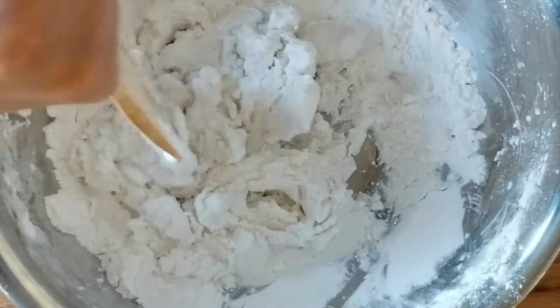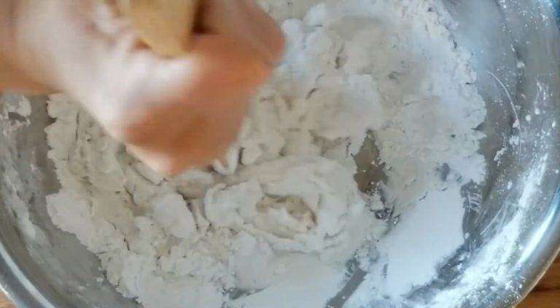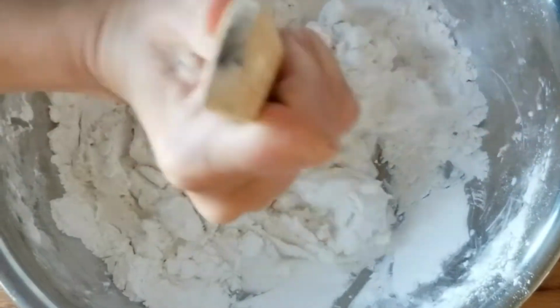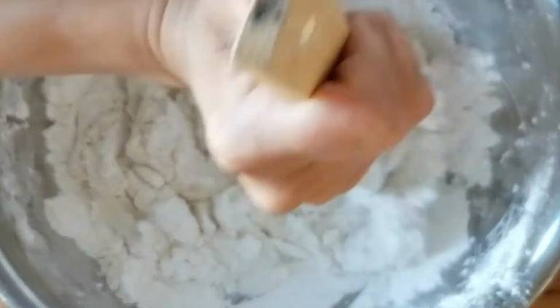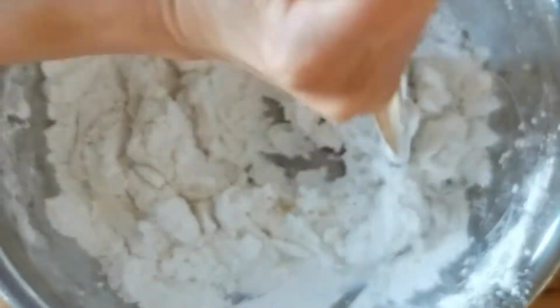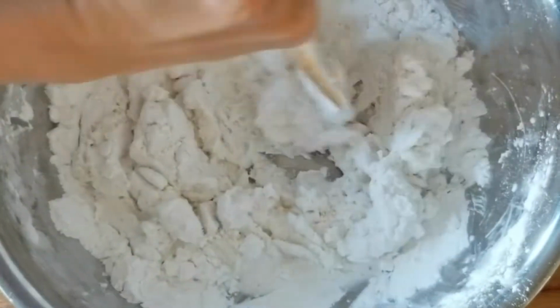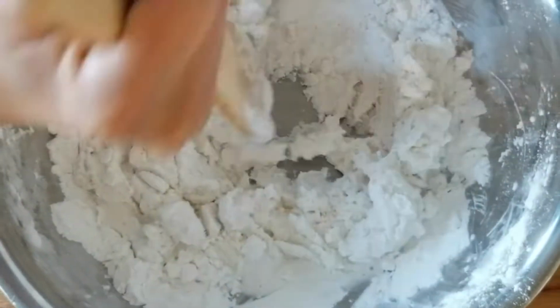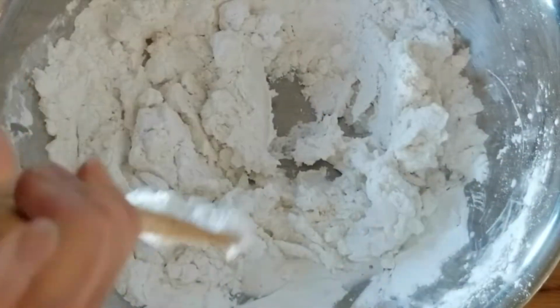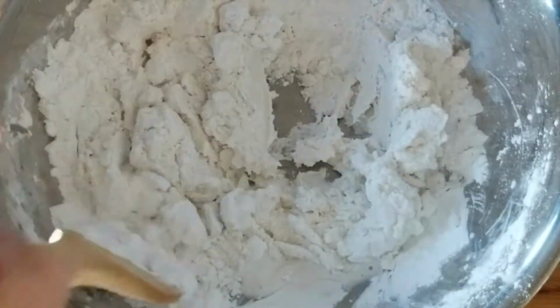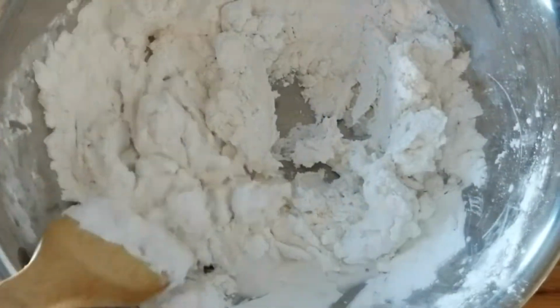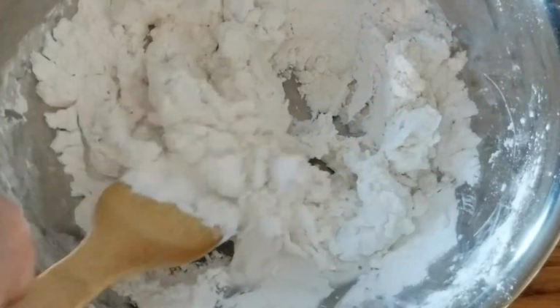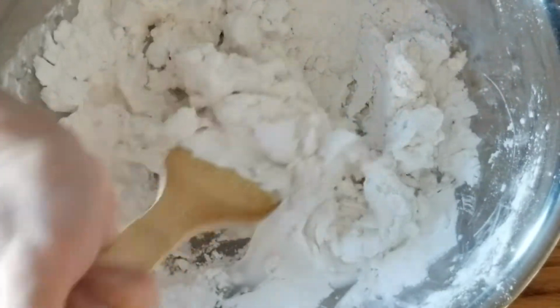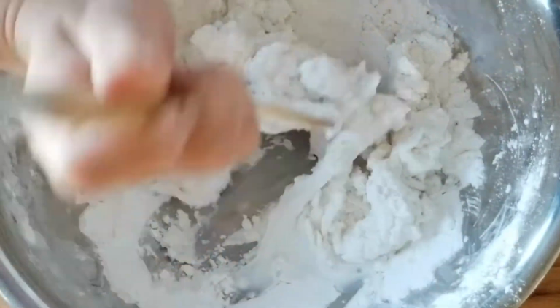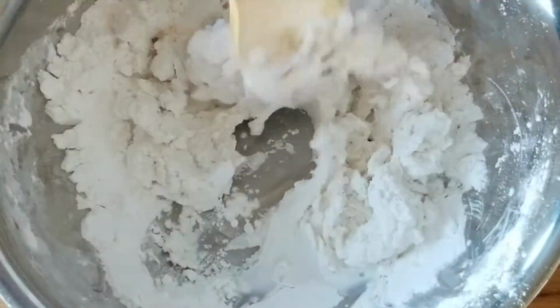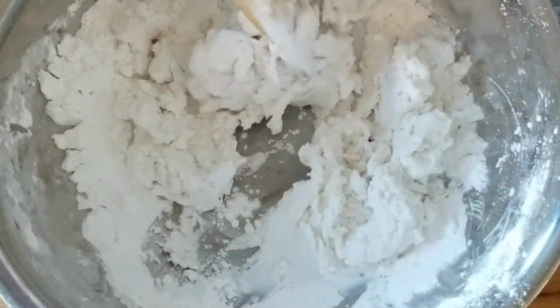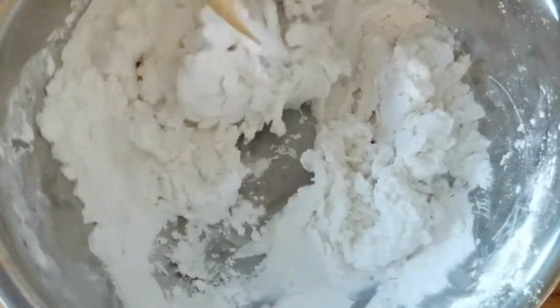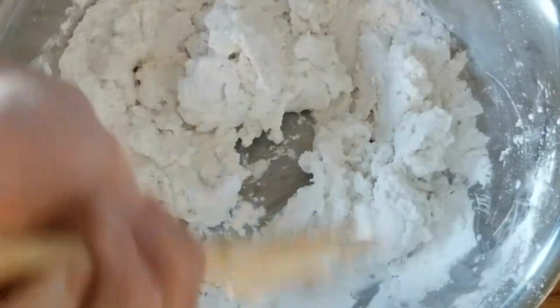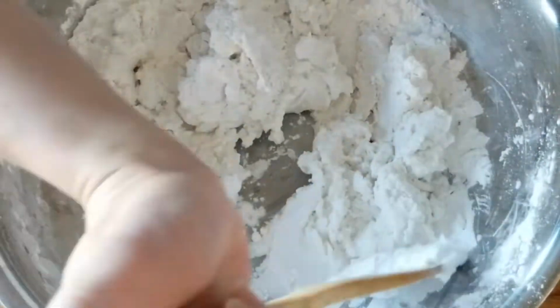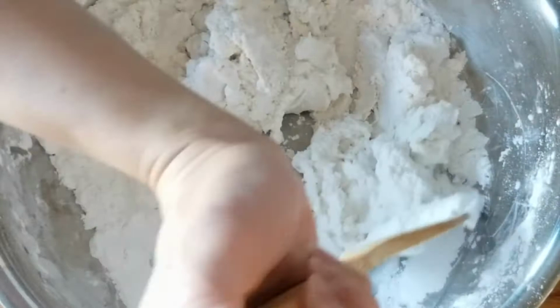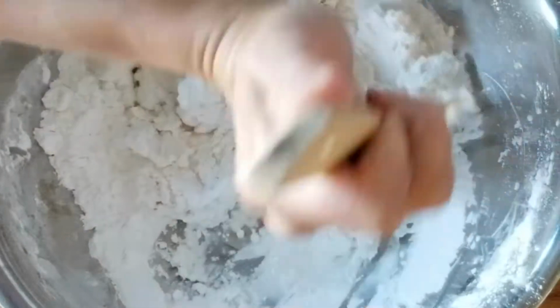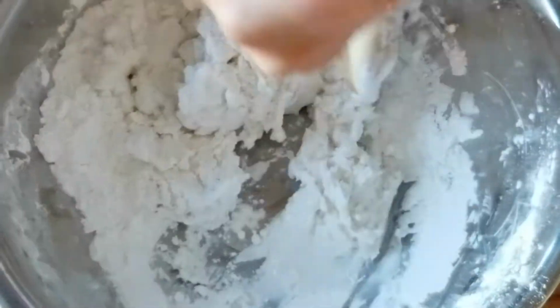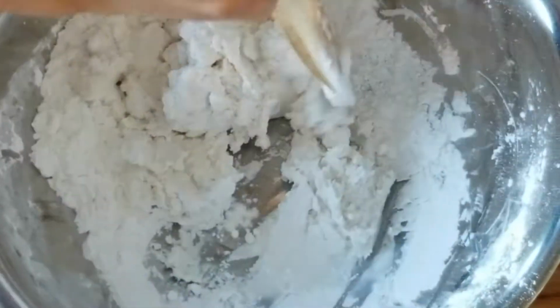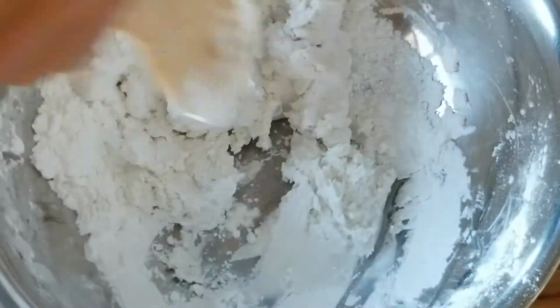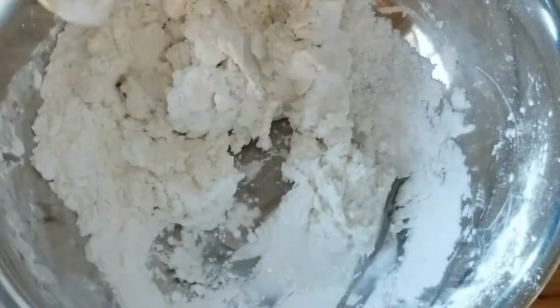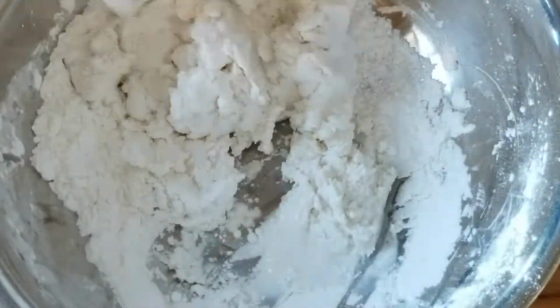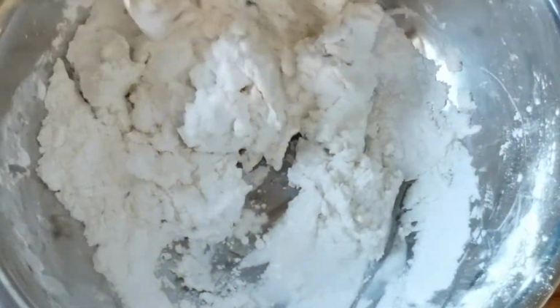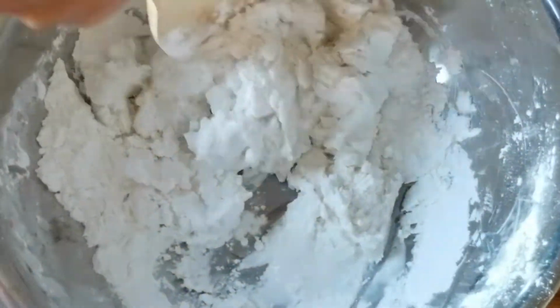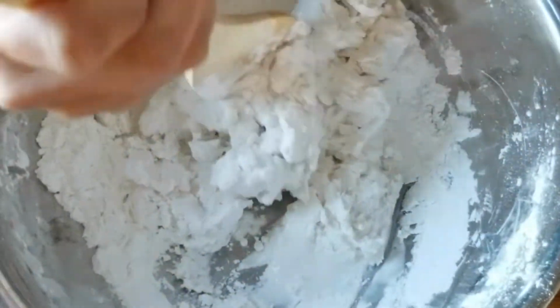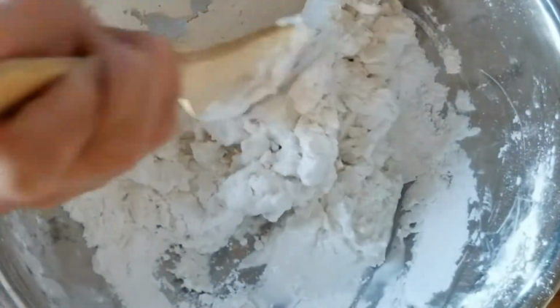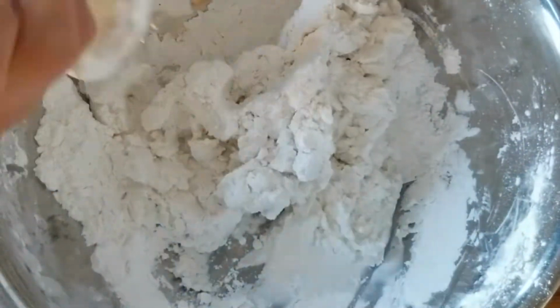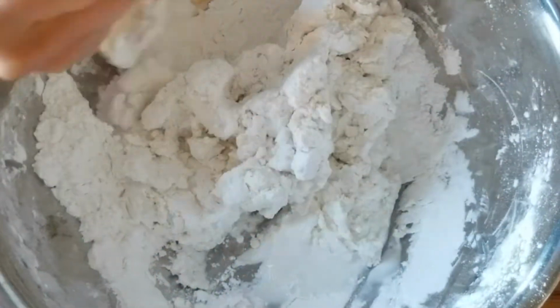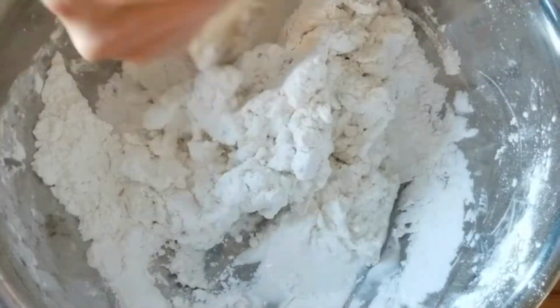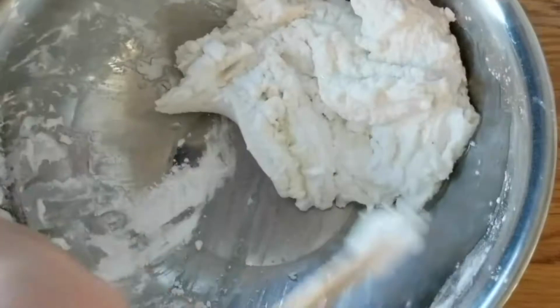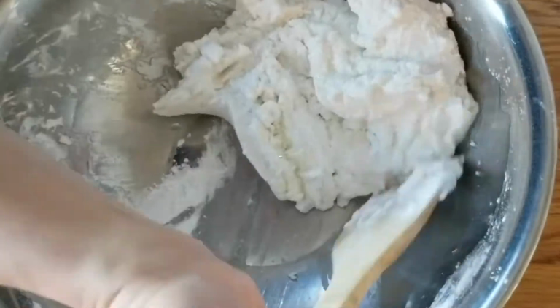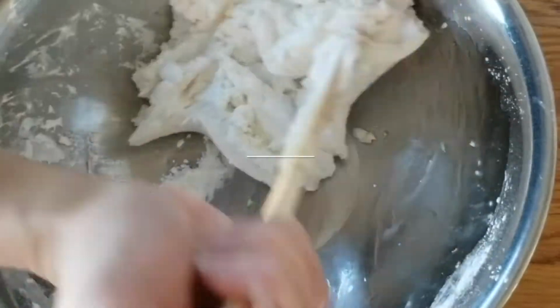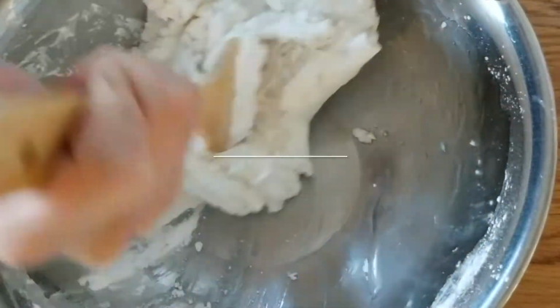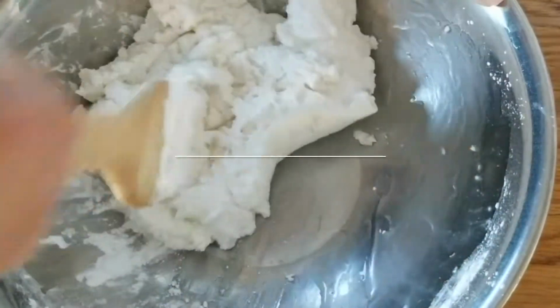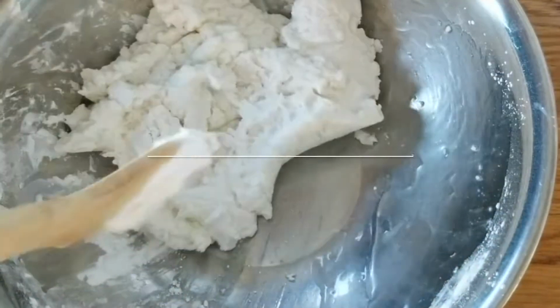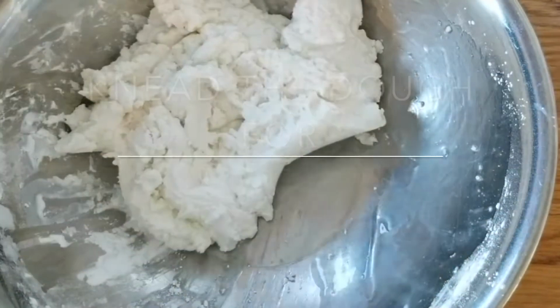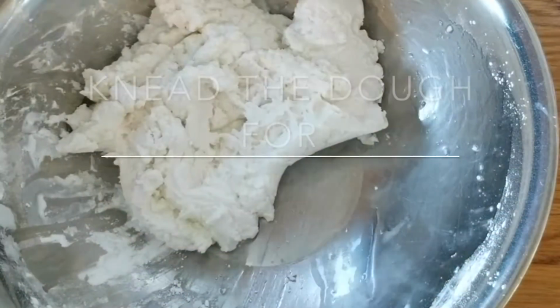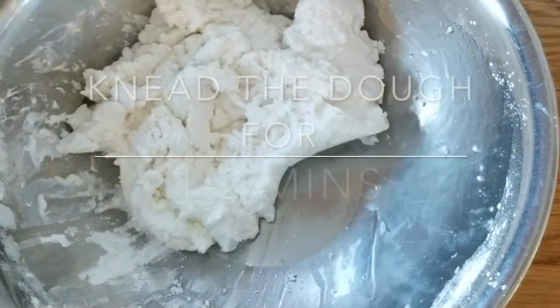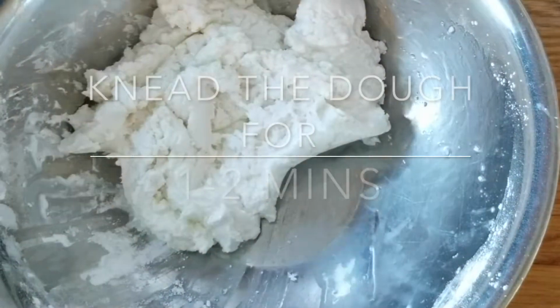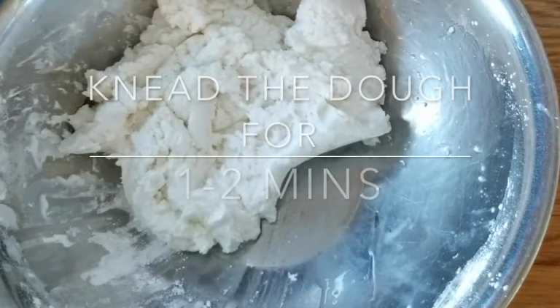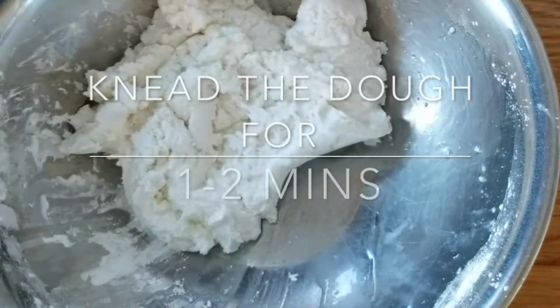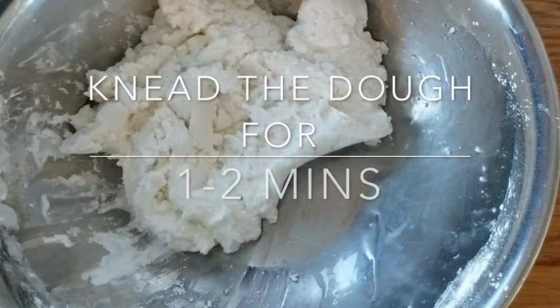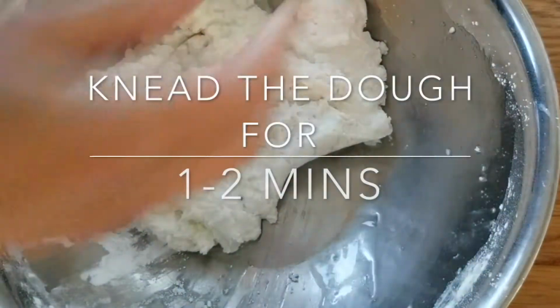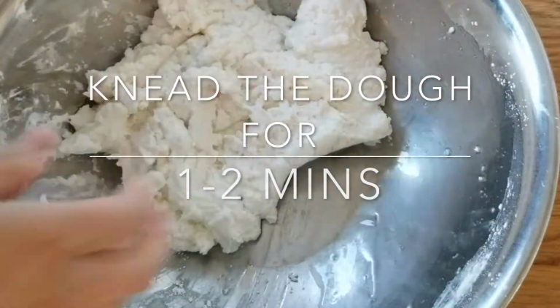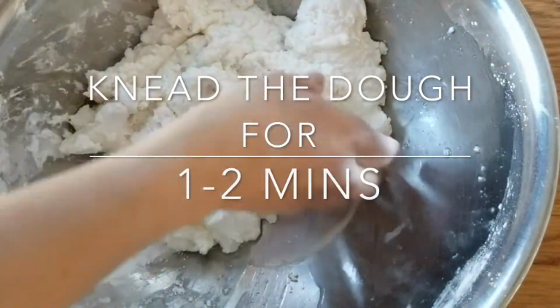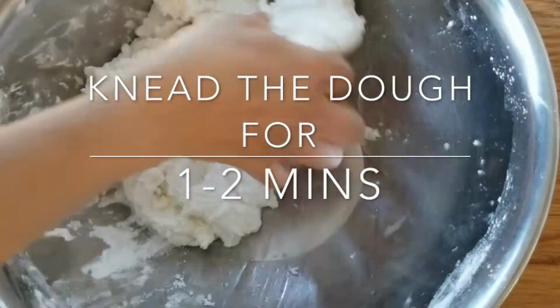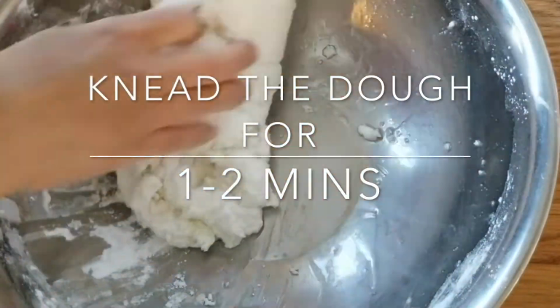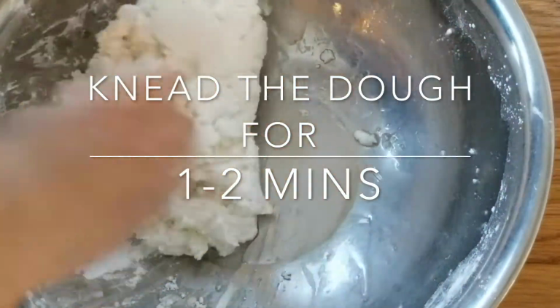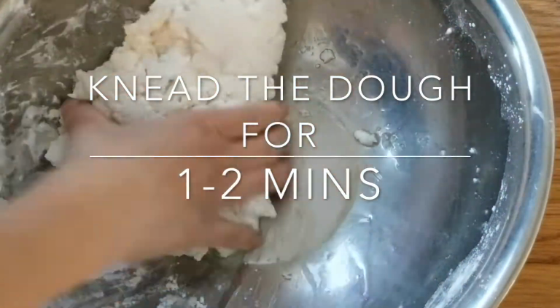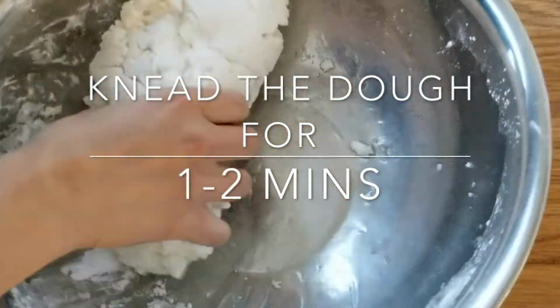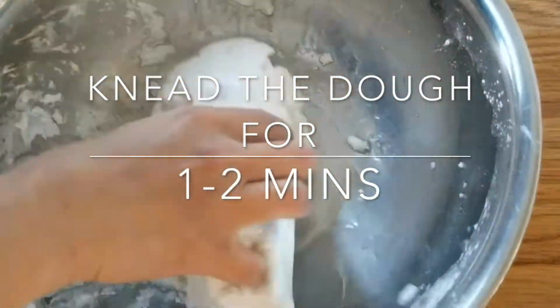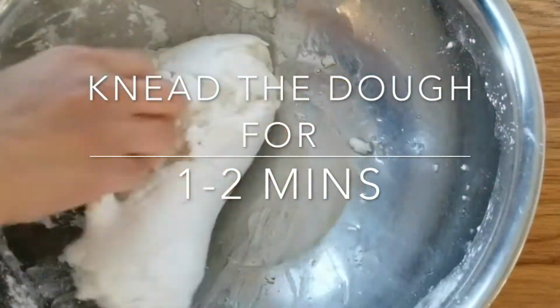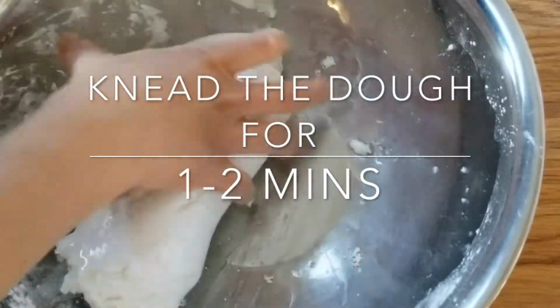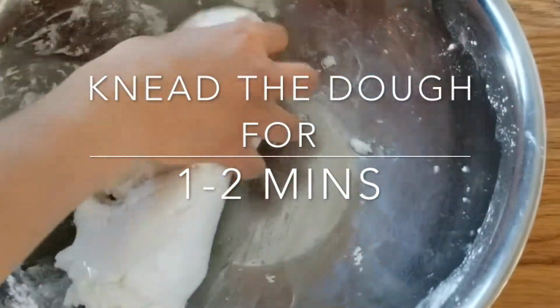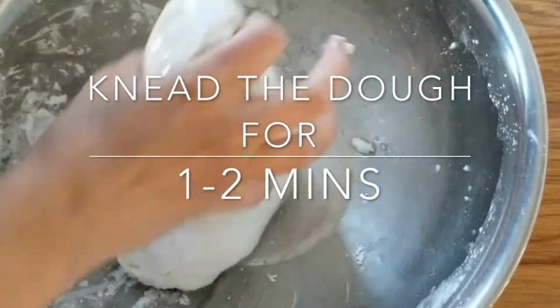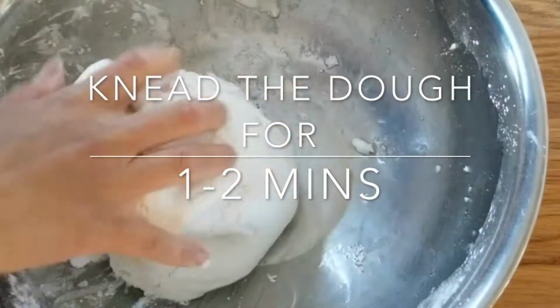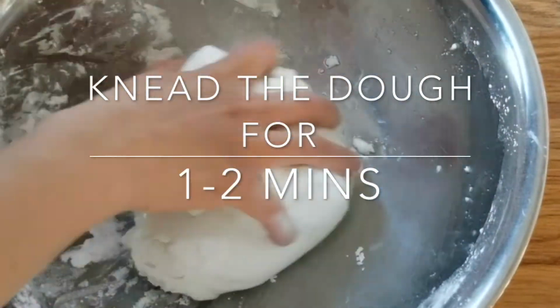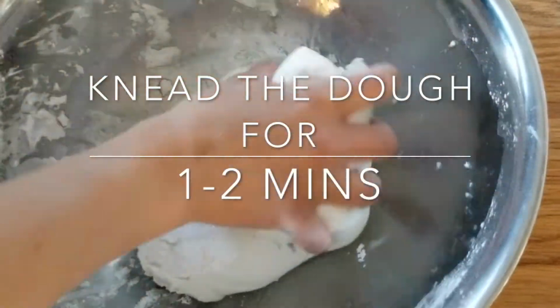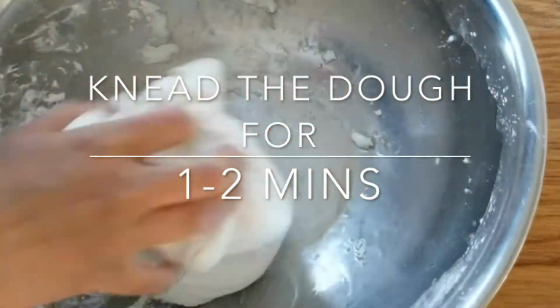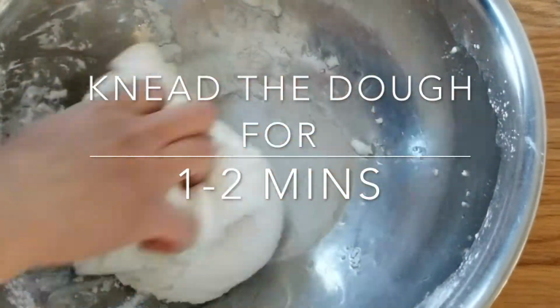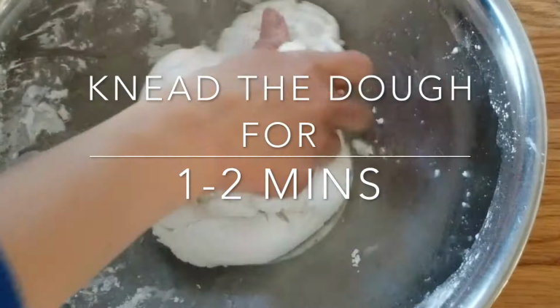After you mix everything, you're going to knead the dough for a little bit until it gets soft and becomes a little bit more non-sticky.